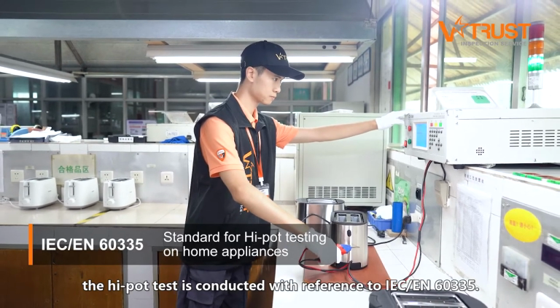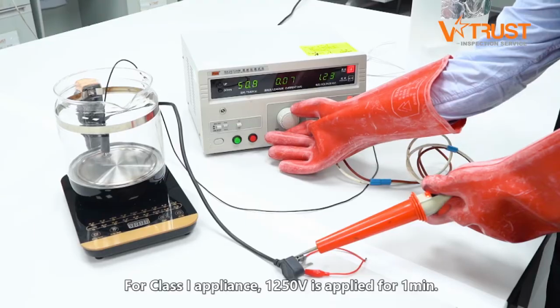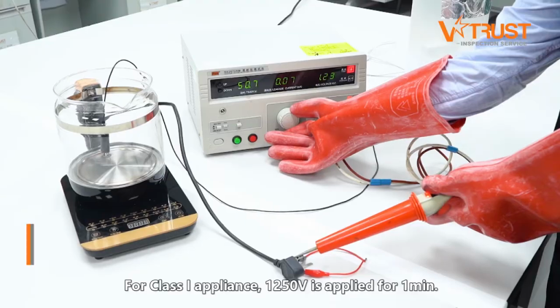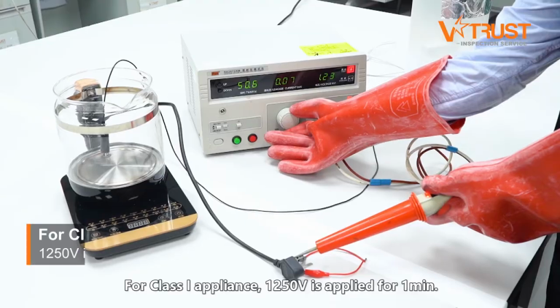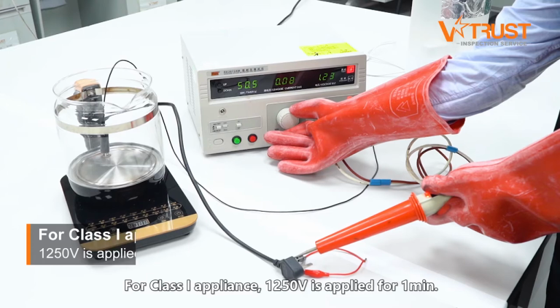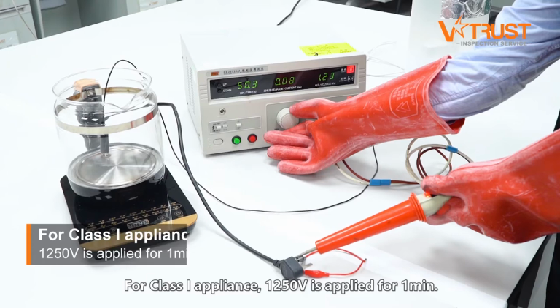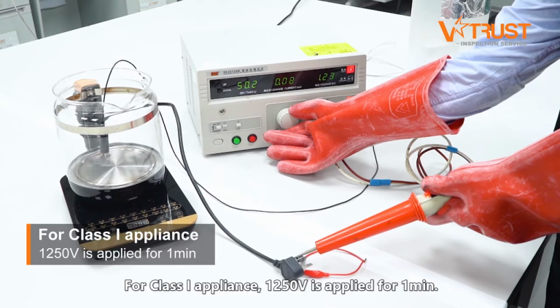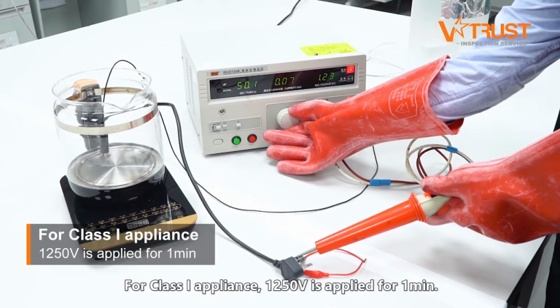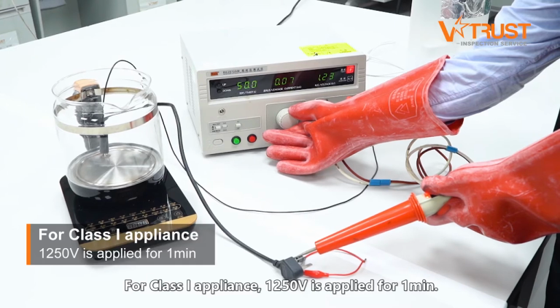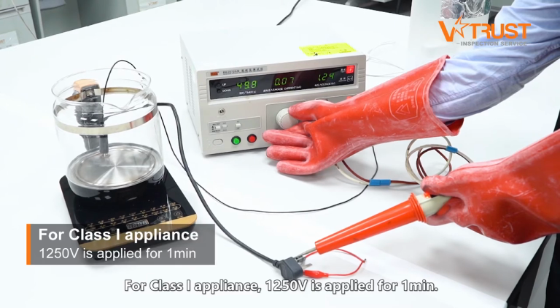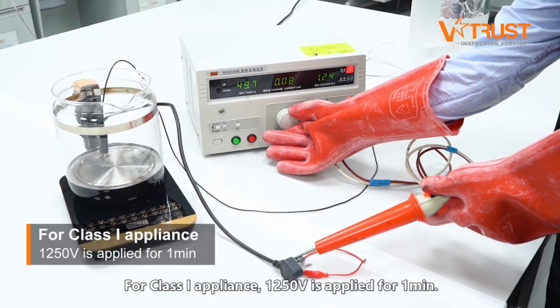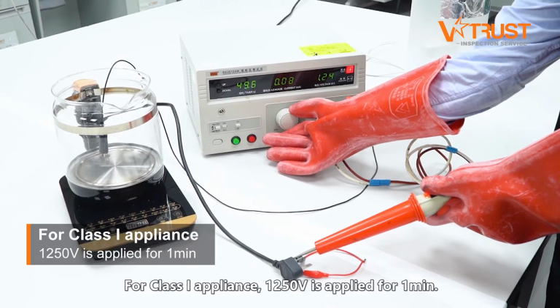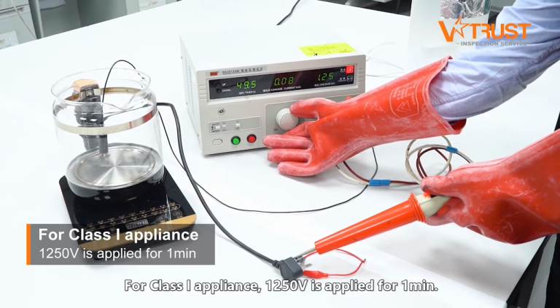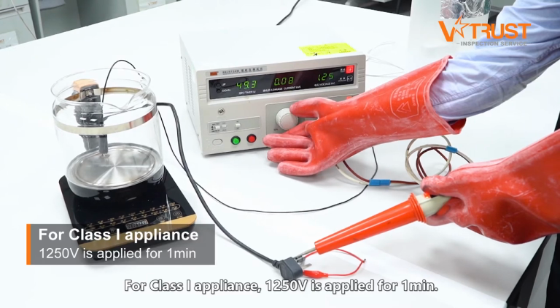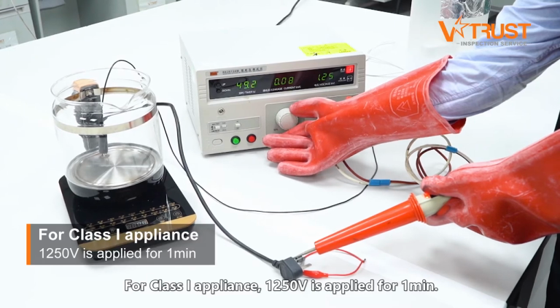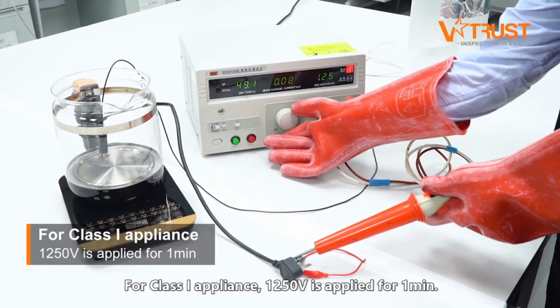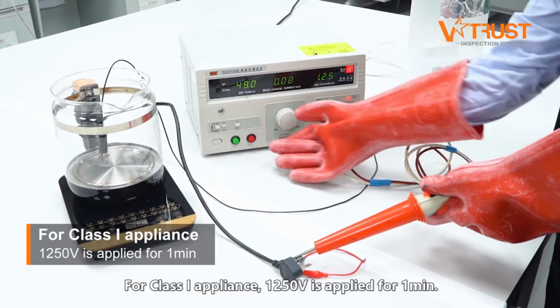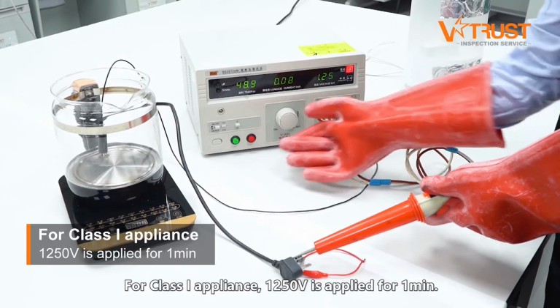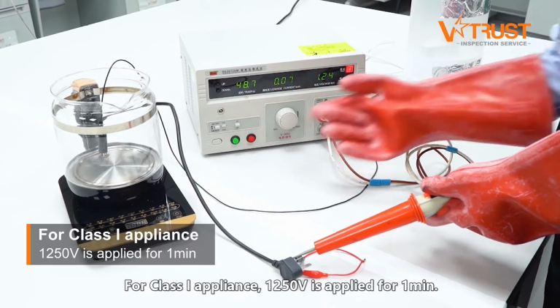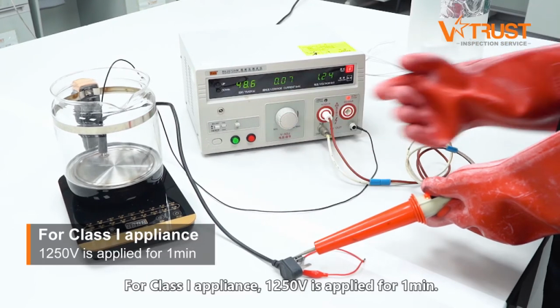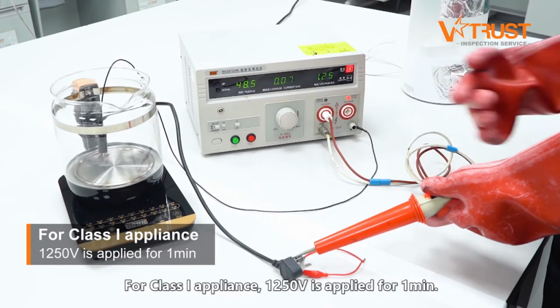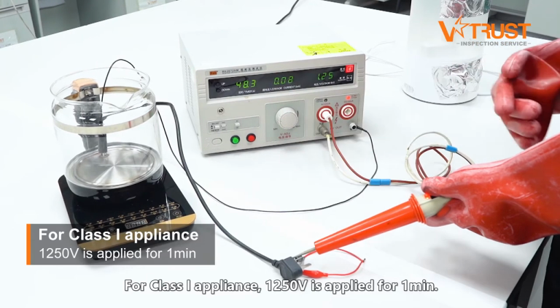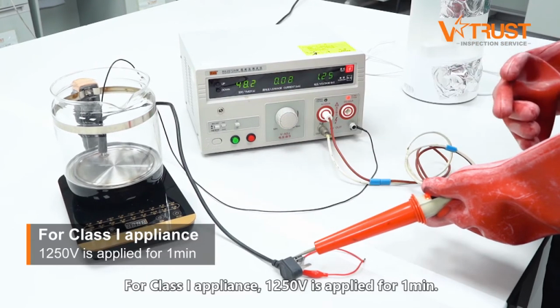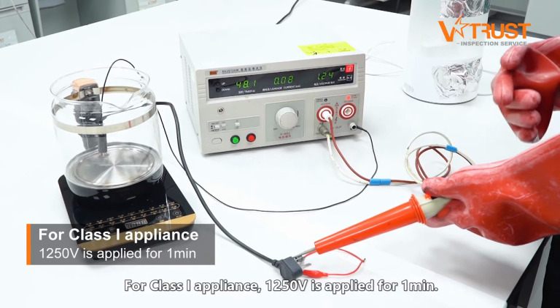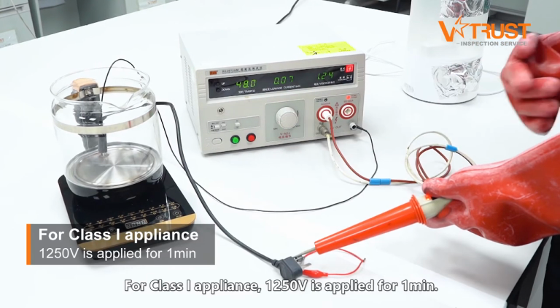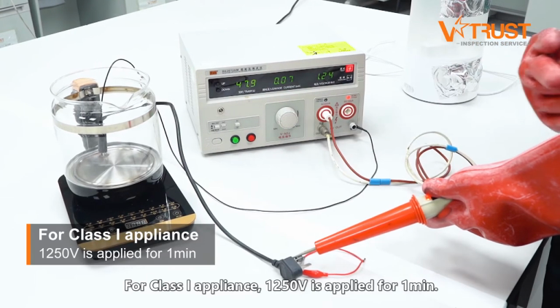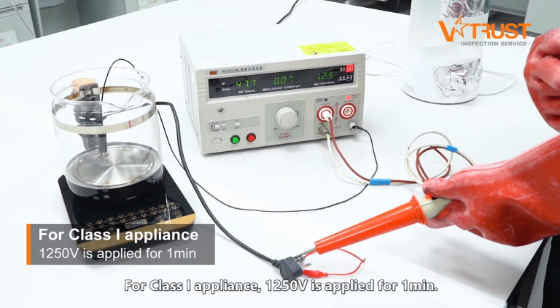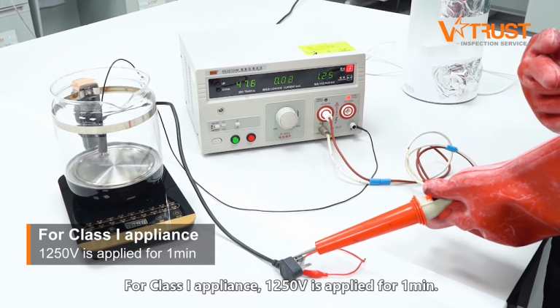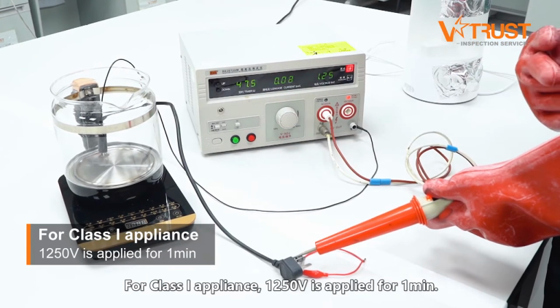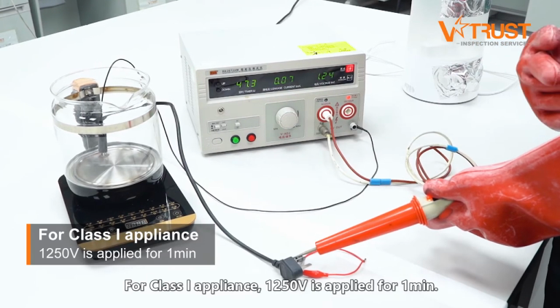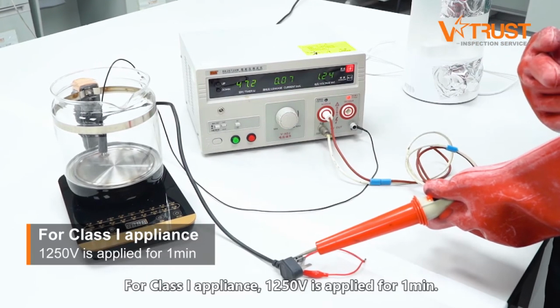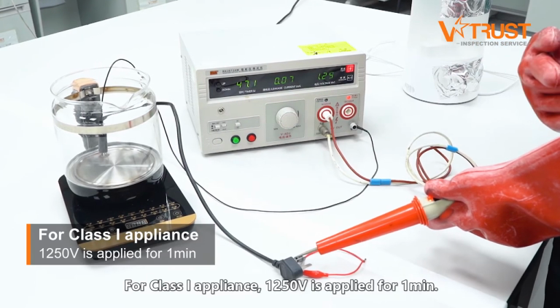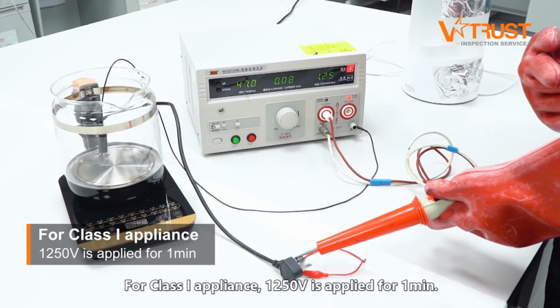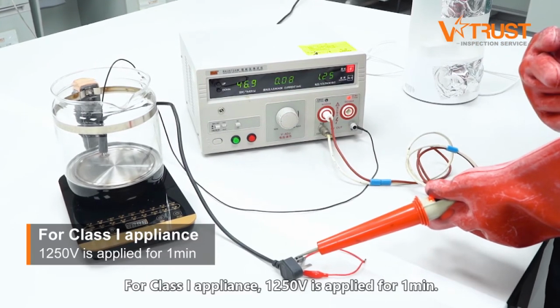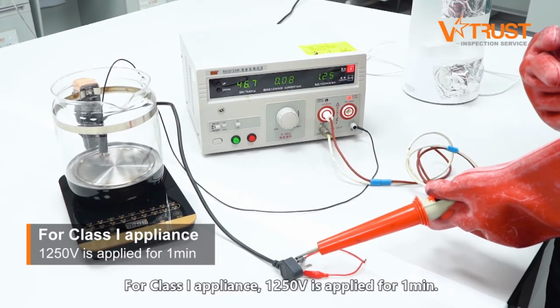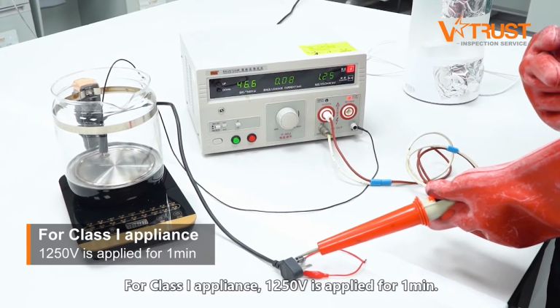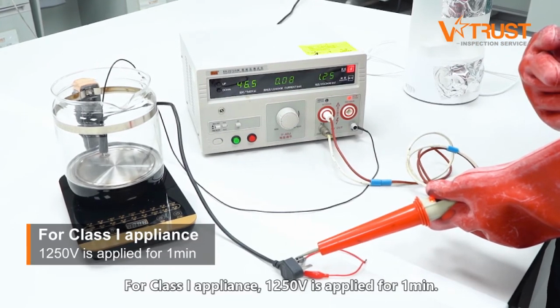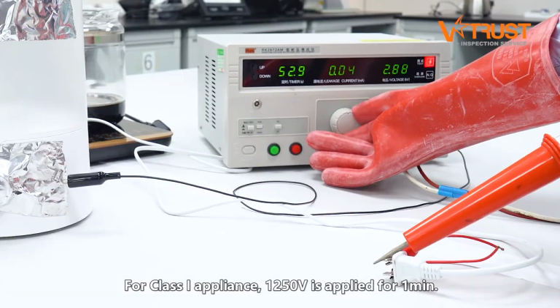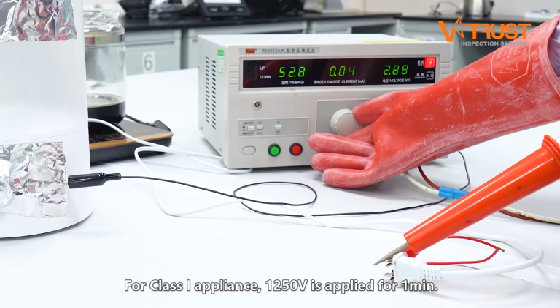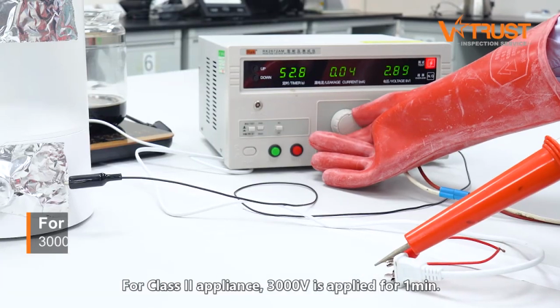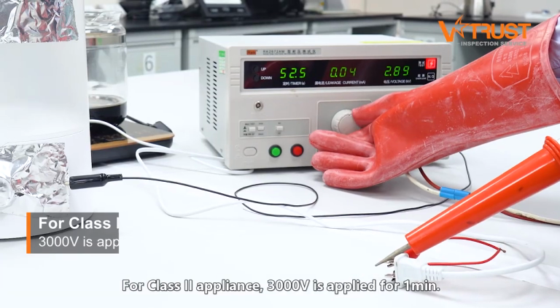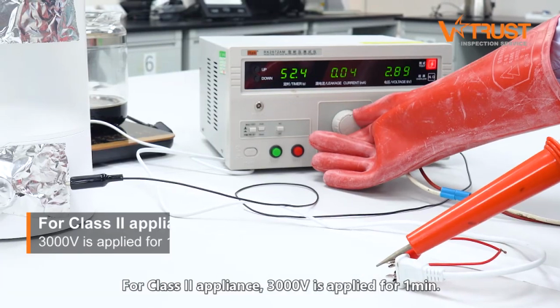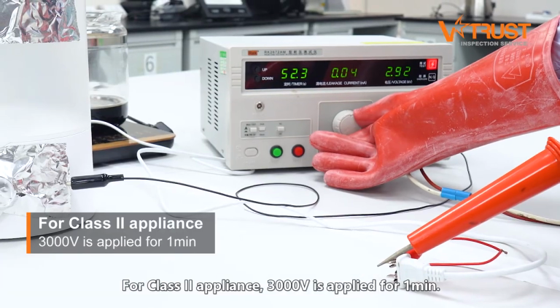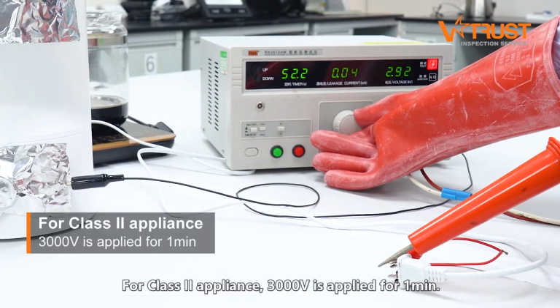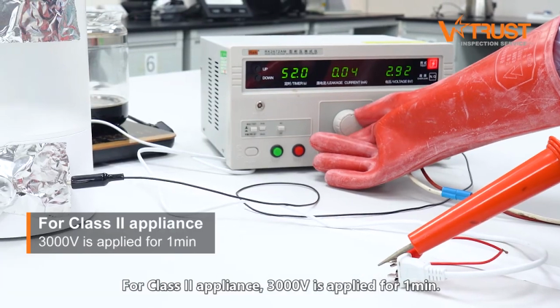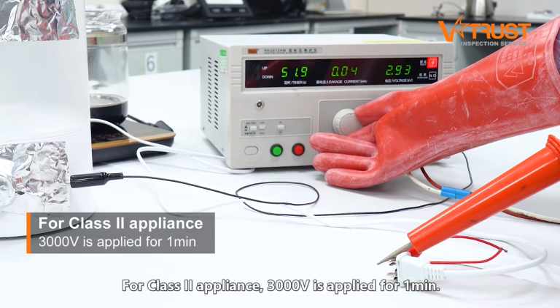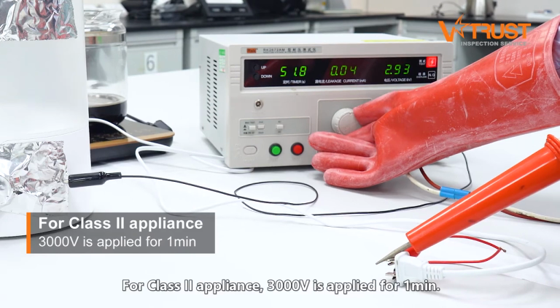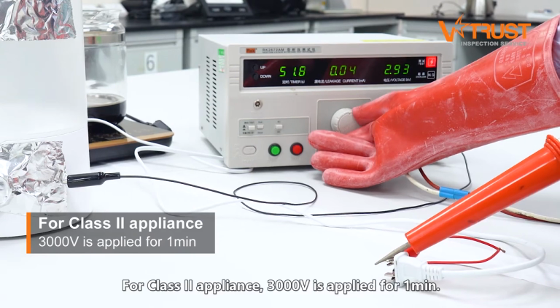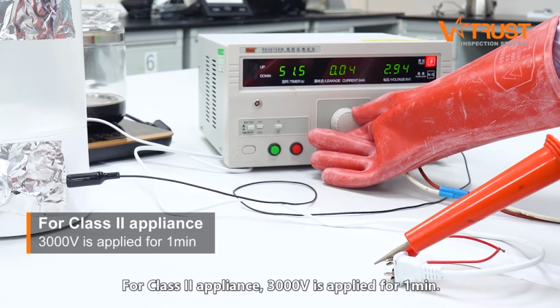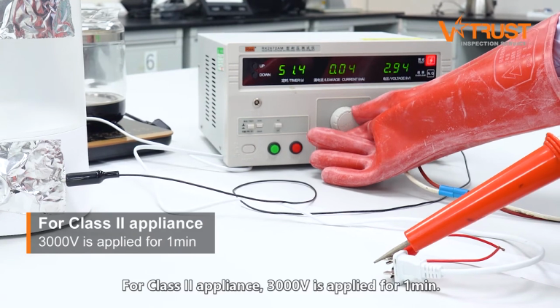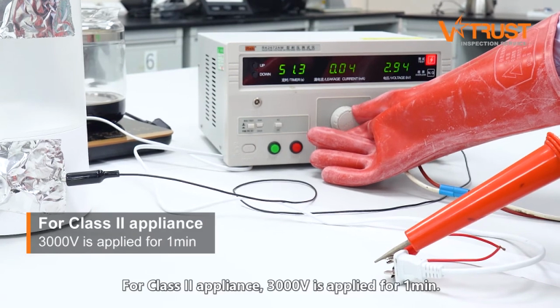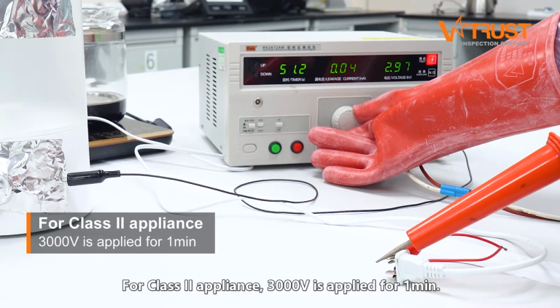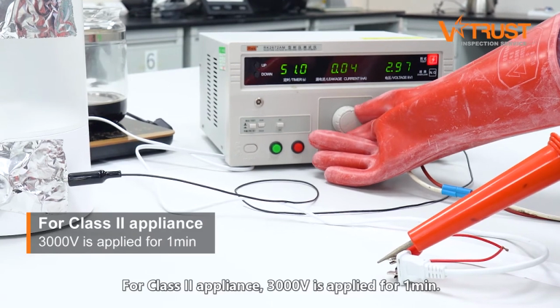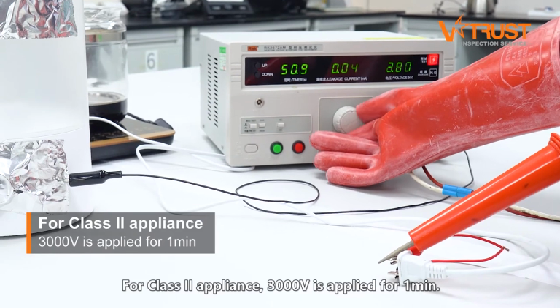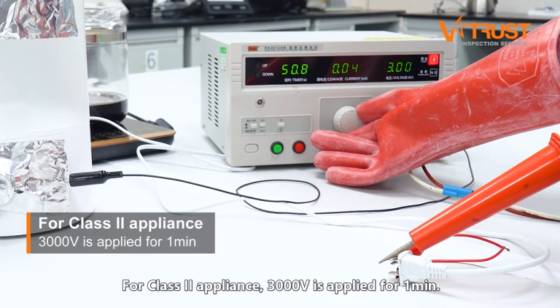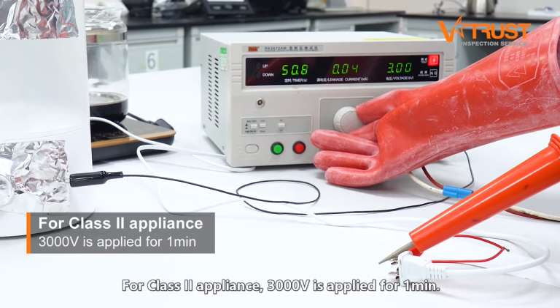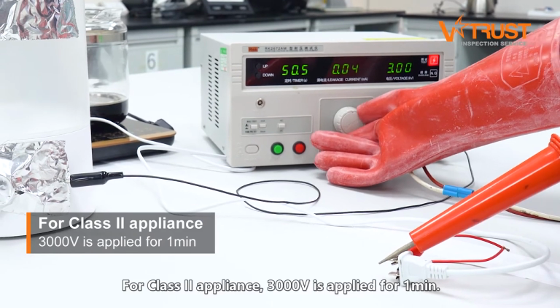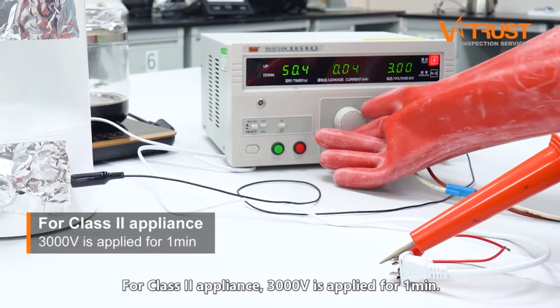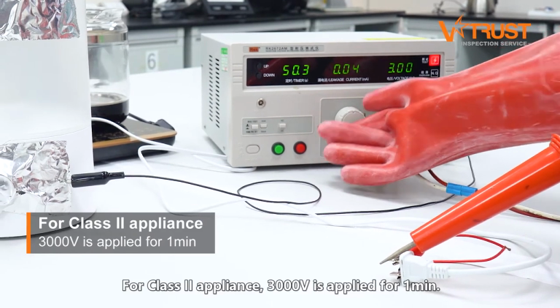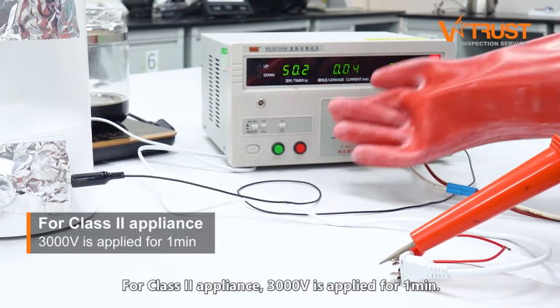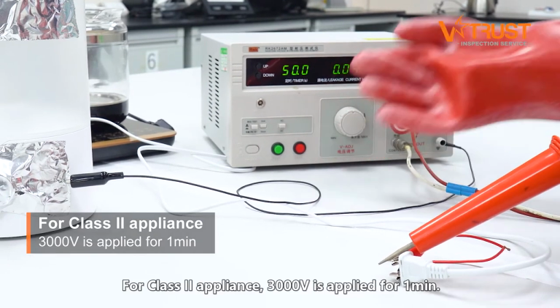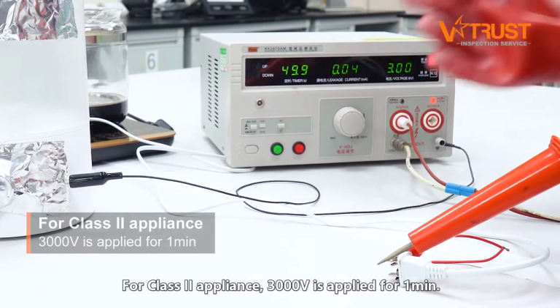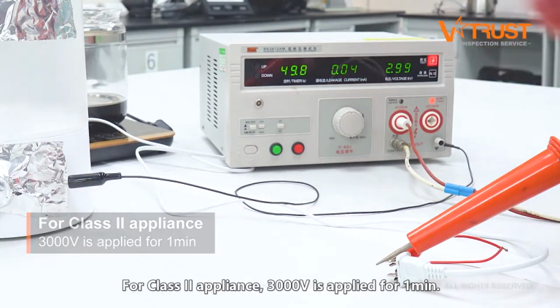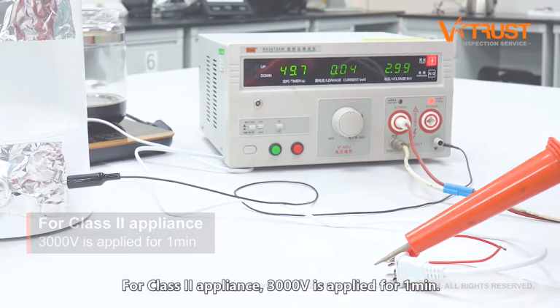For Class 1 appliances, 1,250 volts is applied for one minute. For Class 2 appliances, 3,000 volts is applied for one minute.